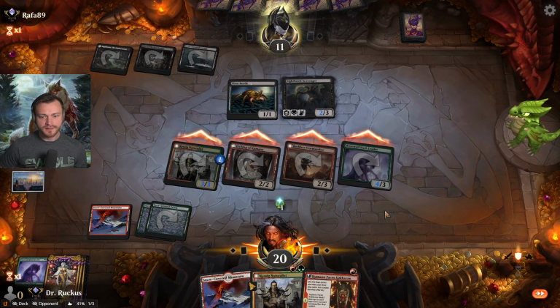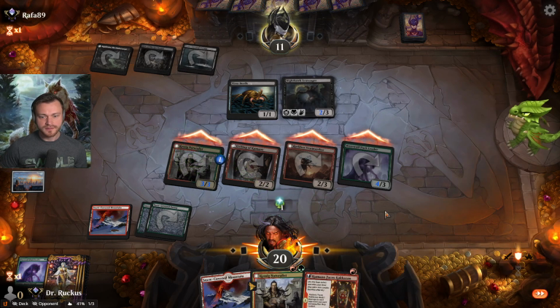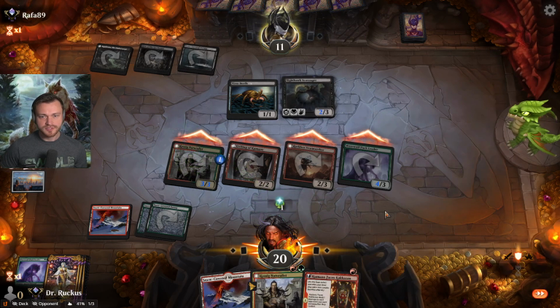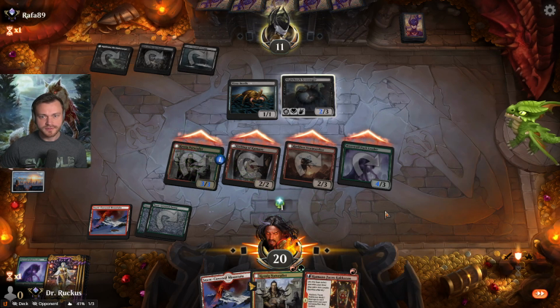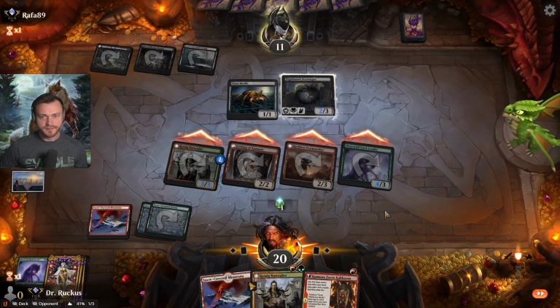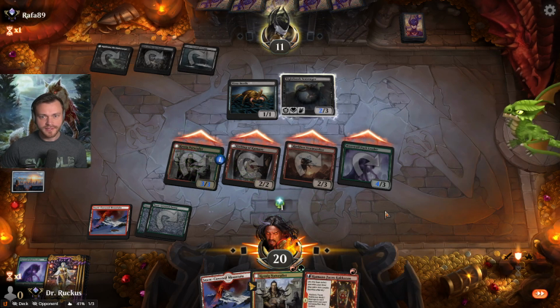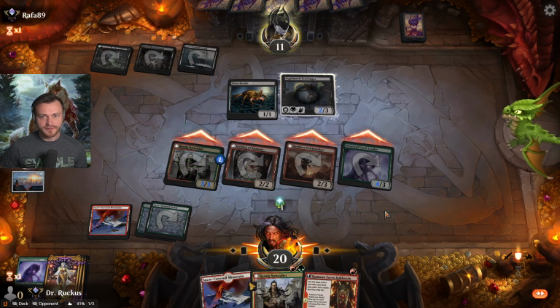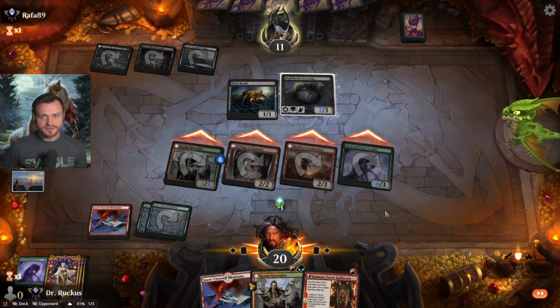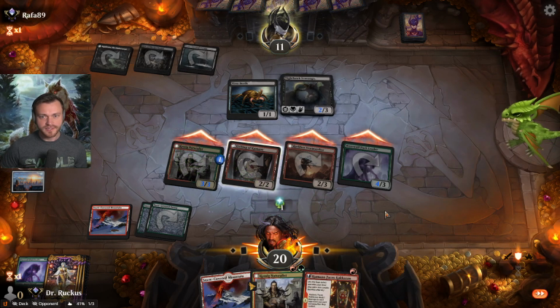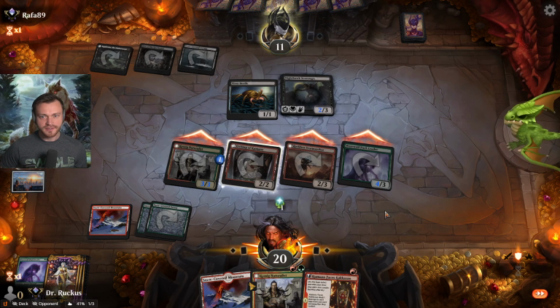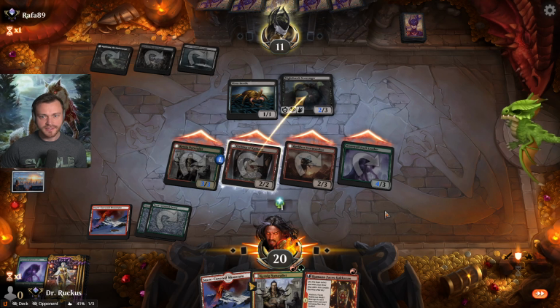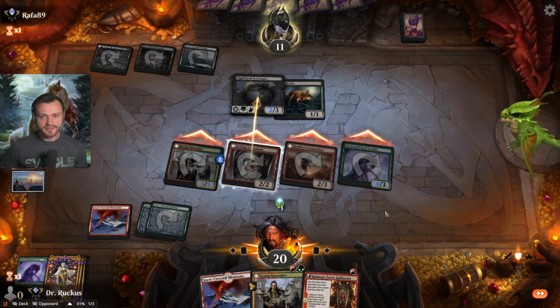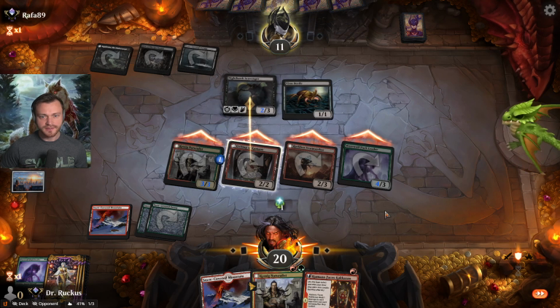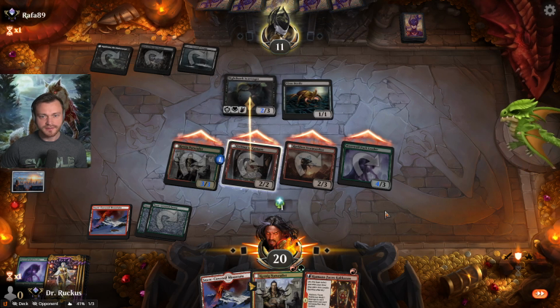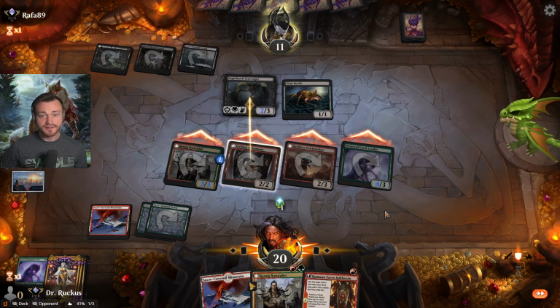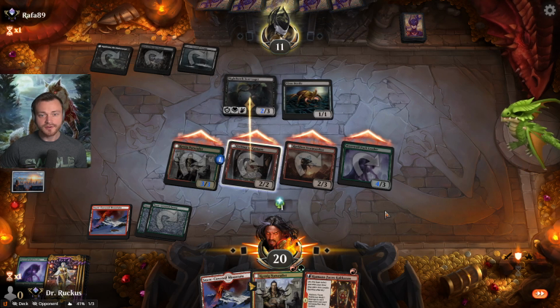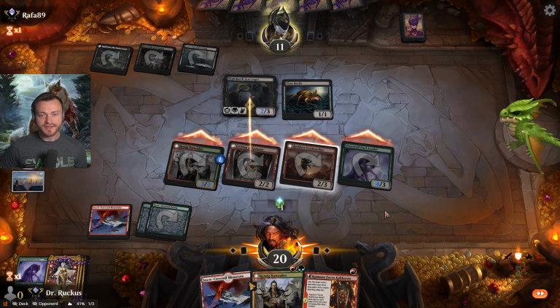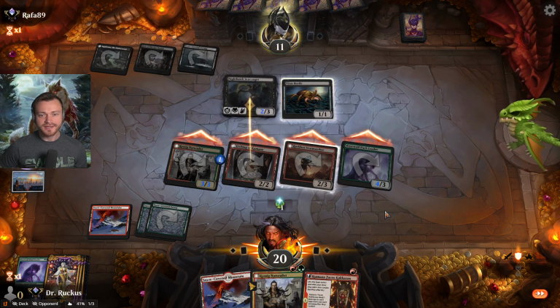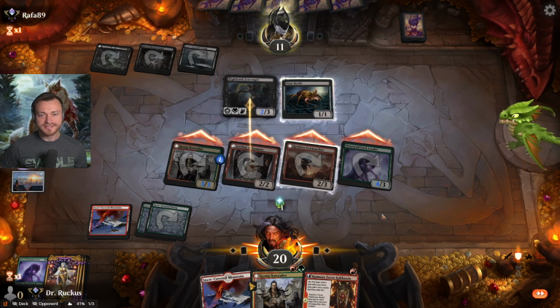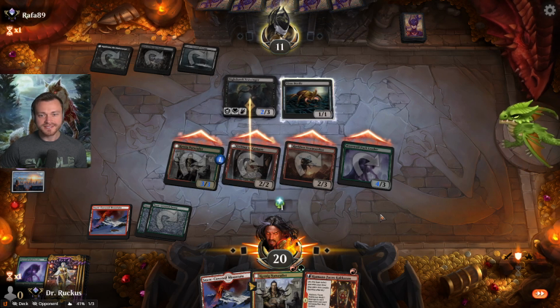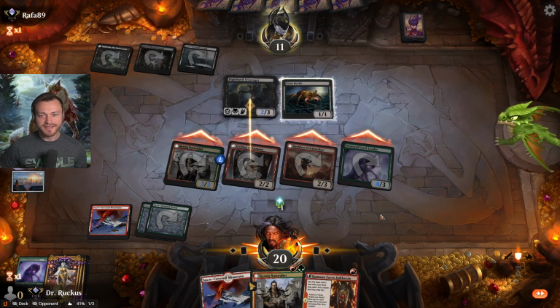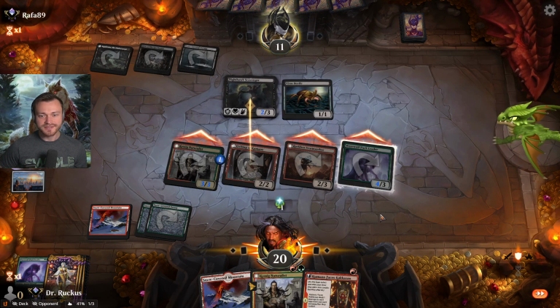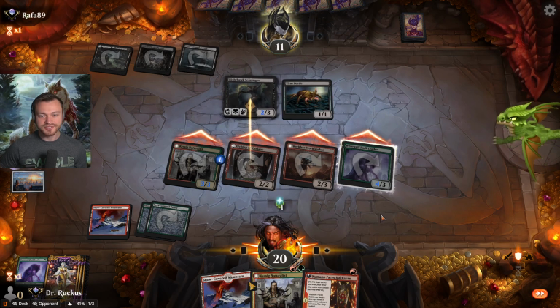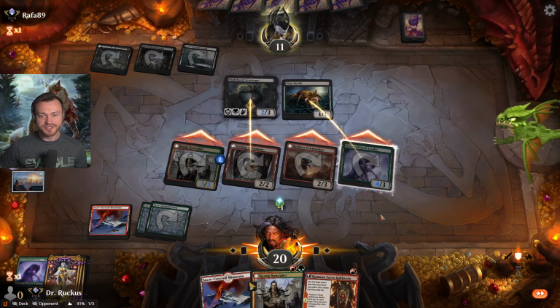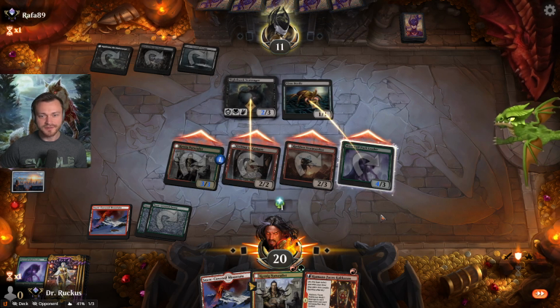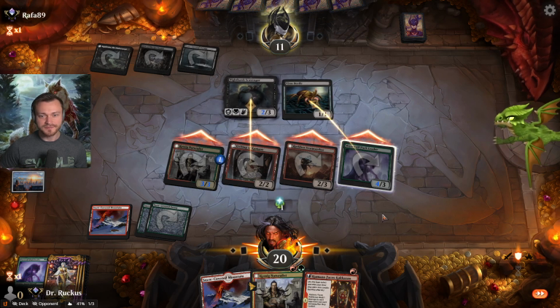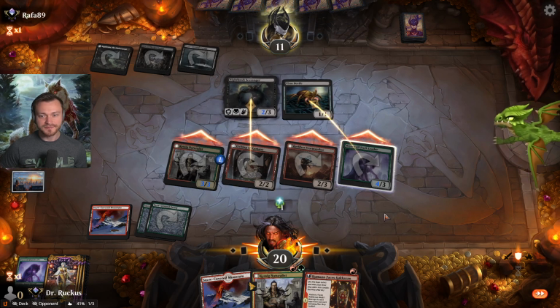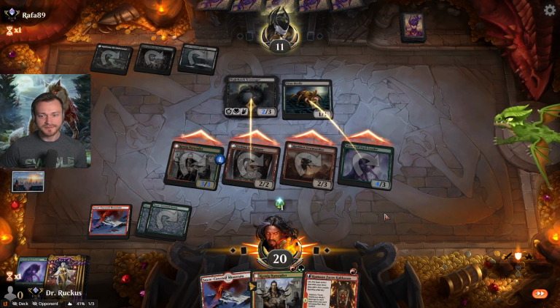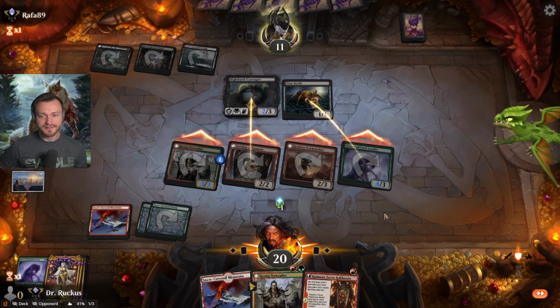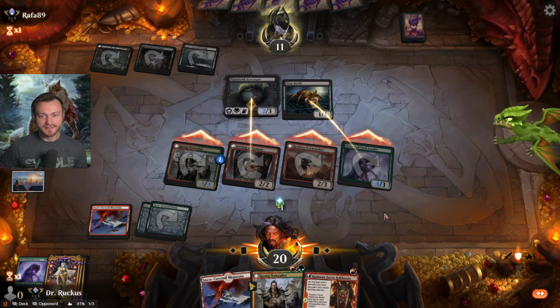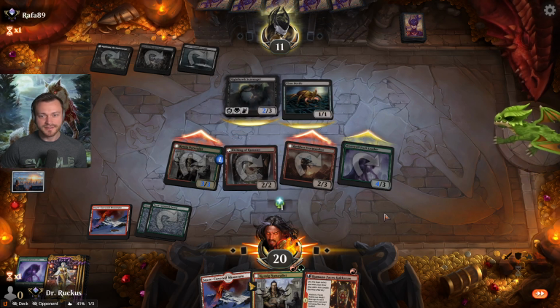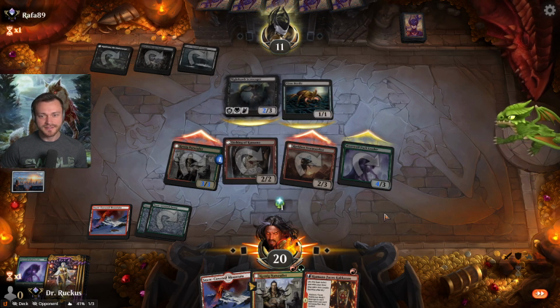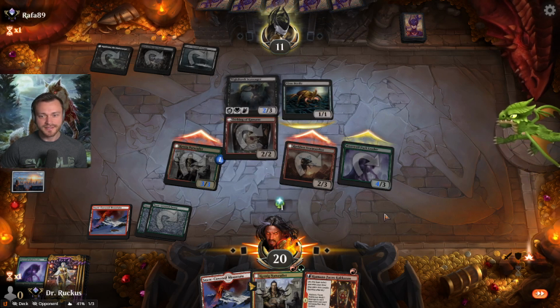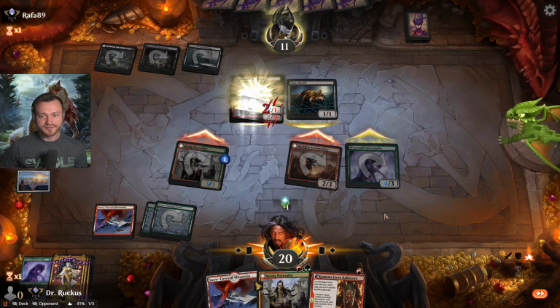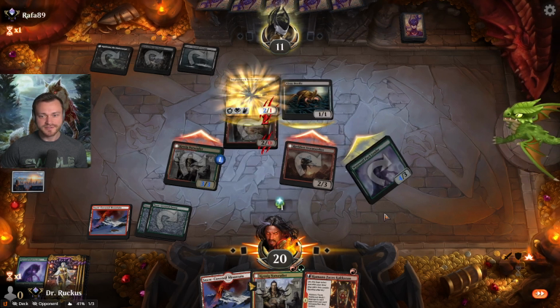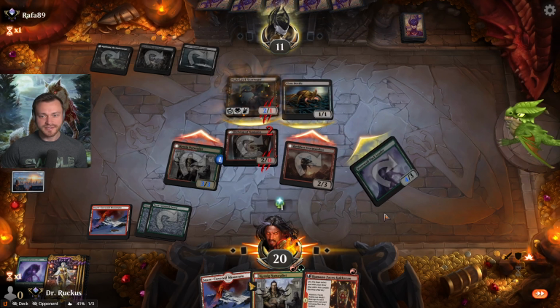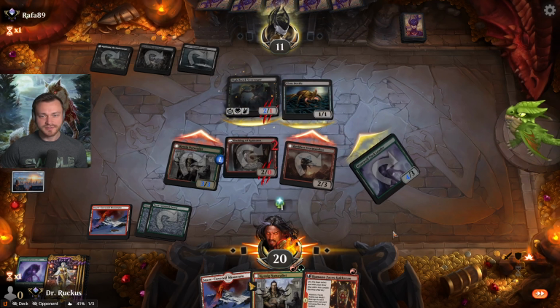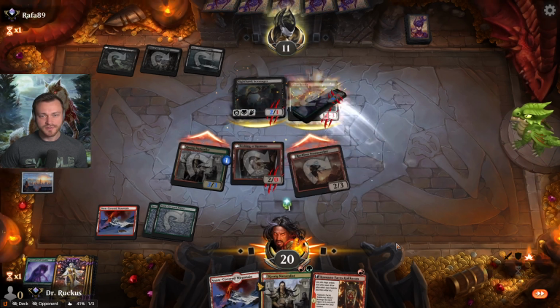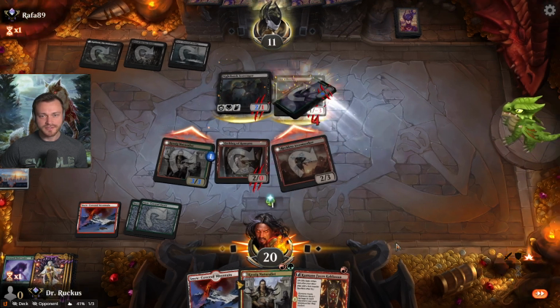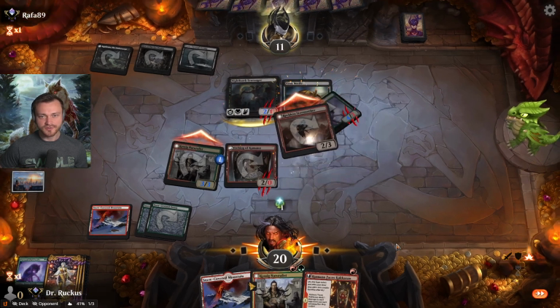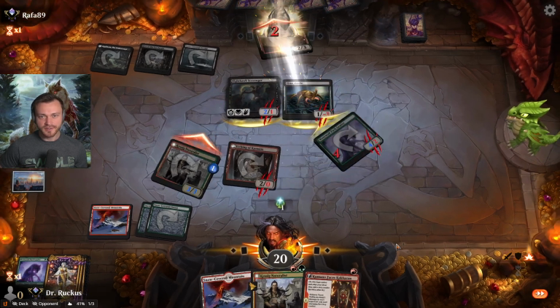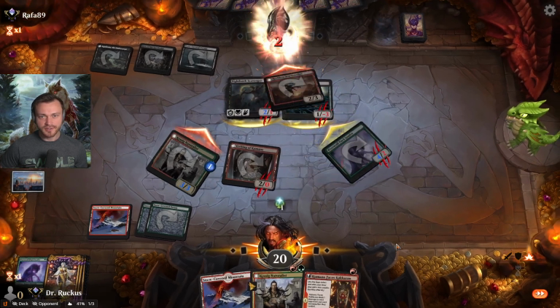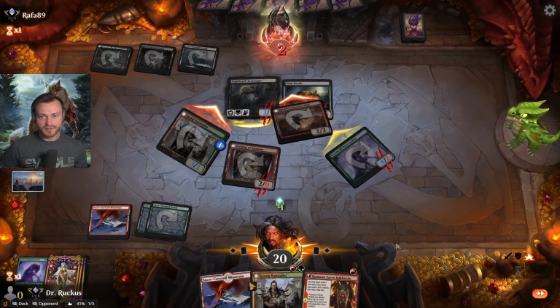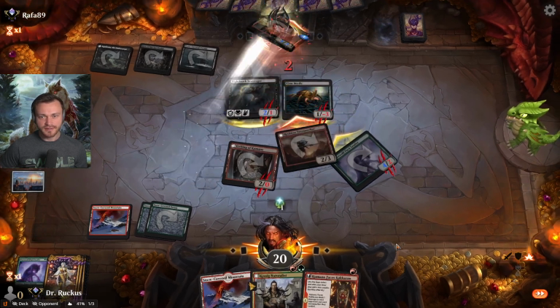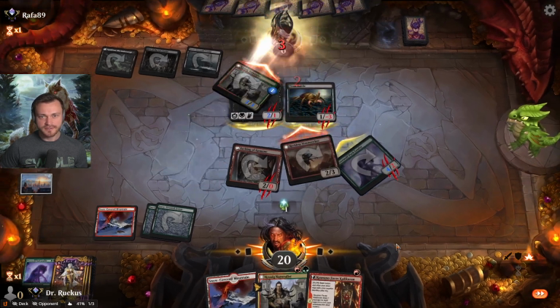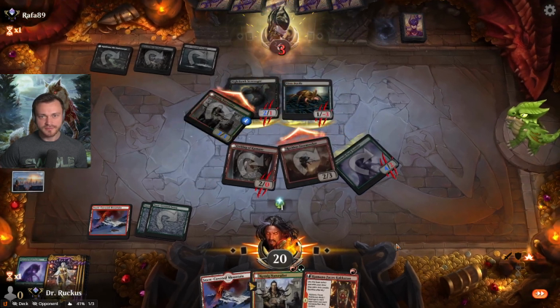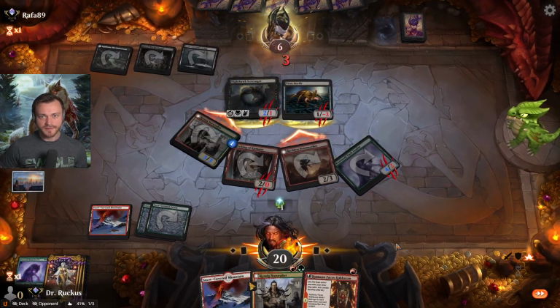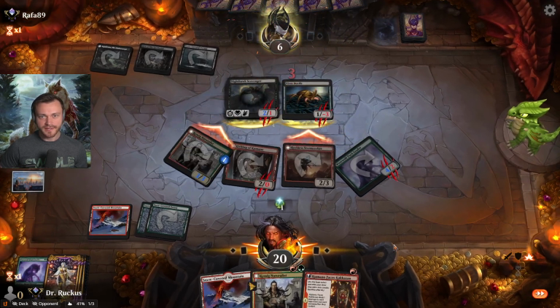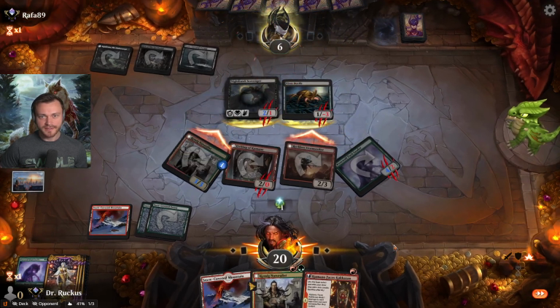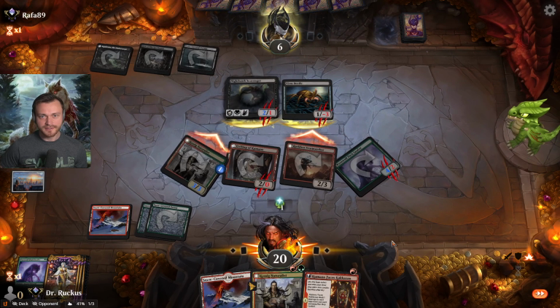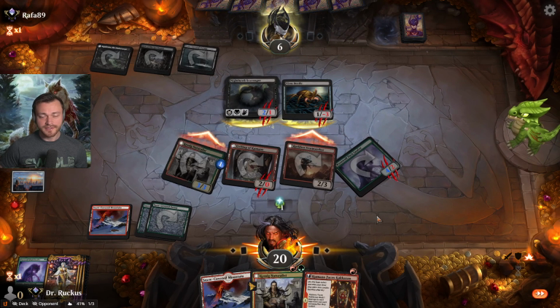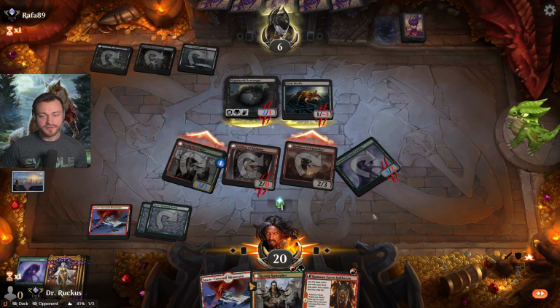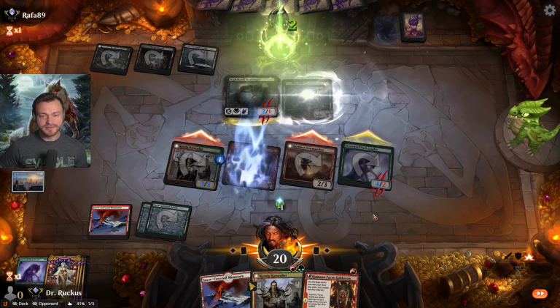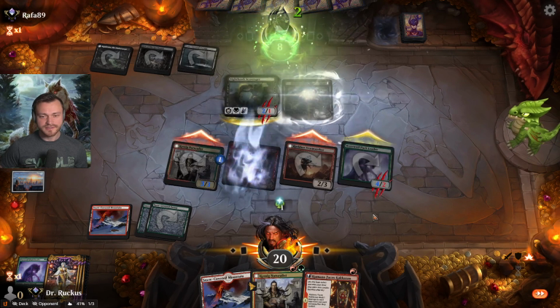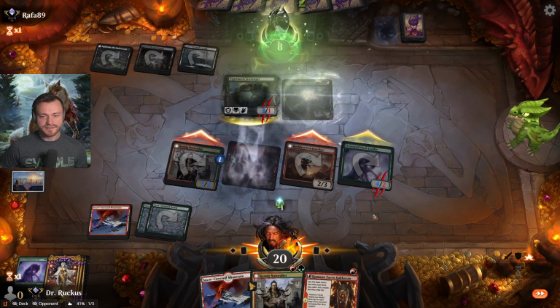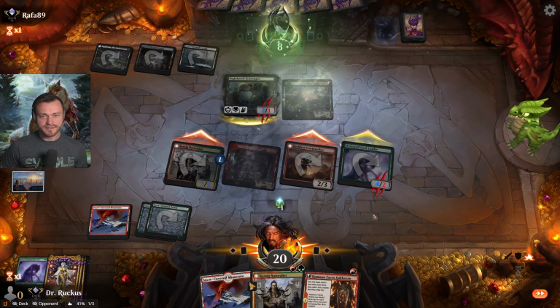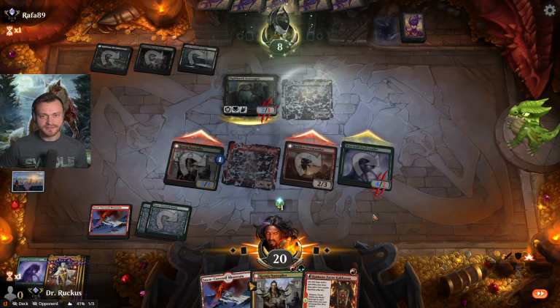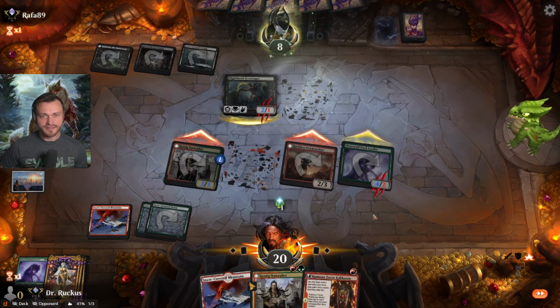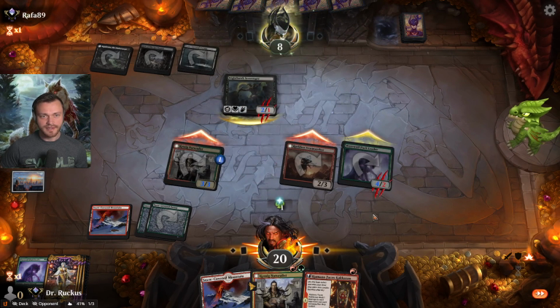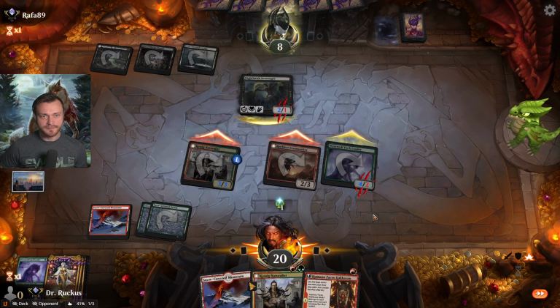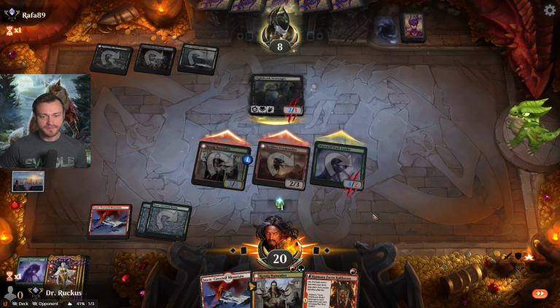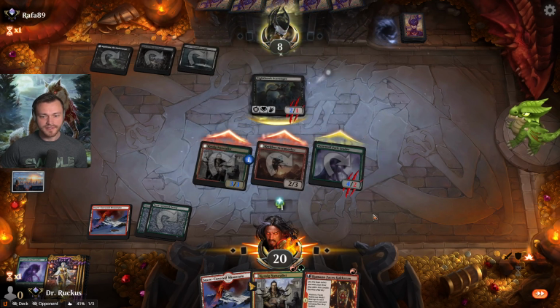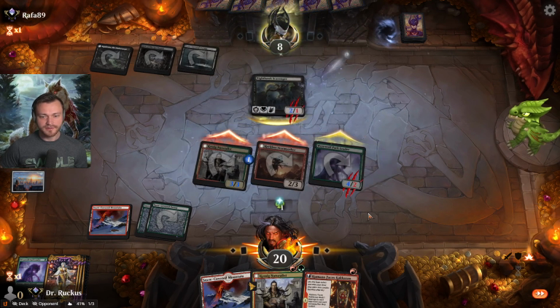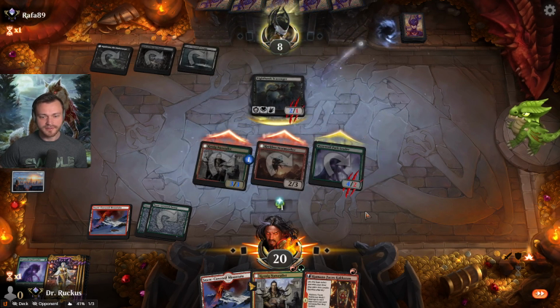We'll play out our entire hand now. They take the chump — we're going to draw a card every time with the Pack Leader, and they go down to six. I'm happy with that outcome.